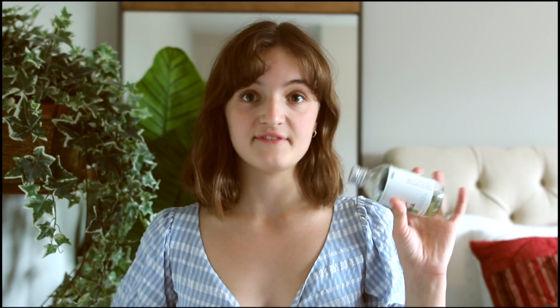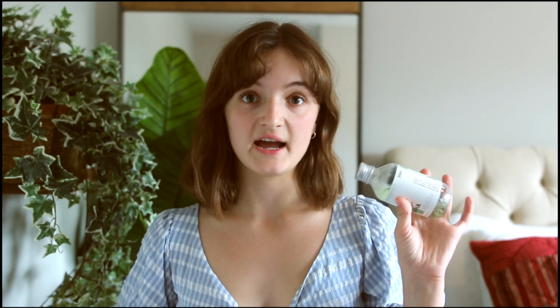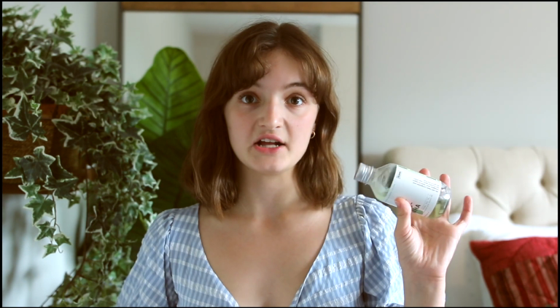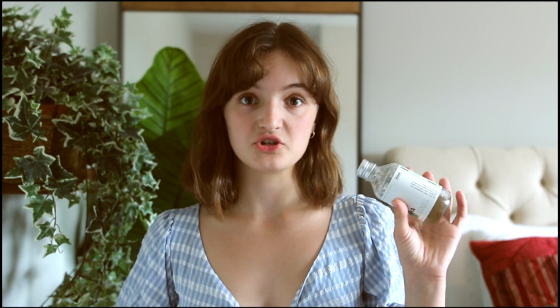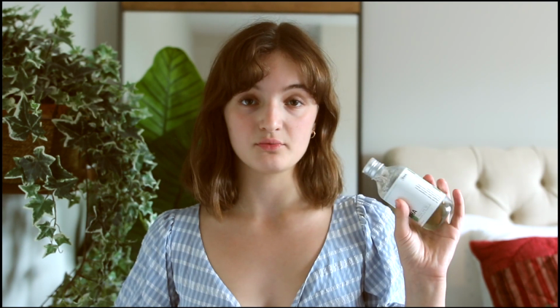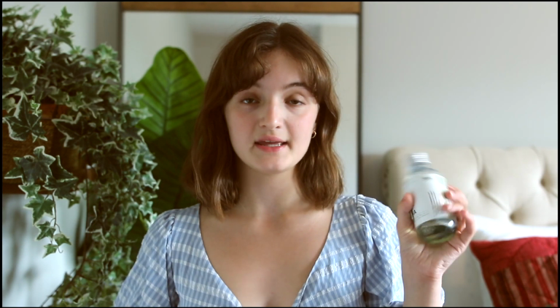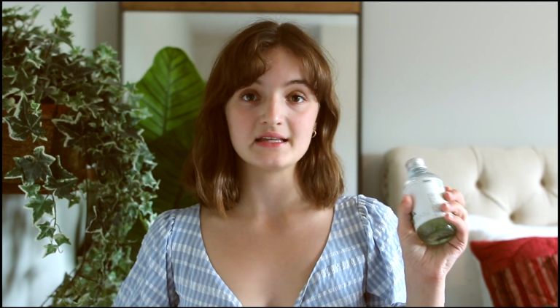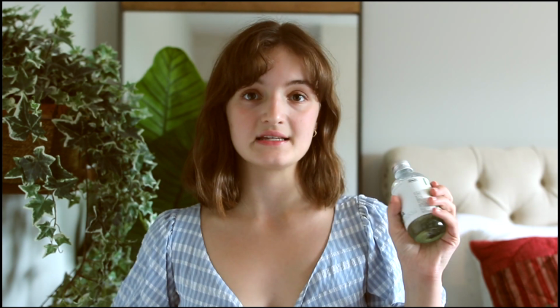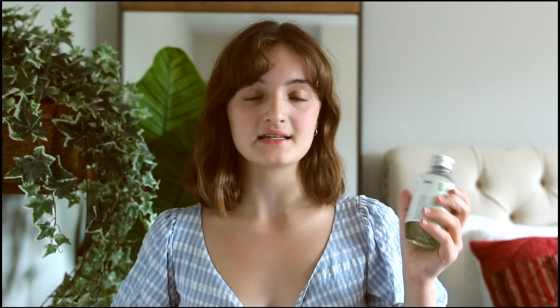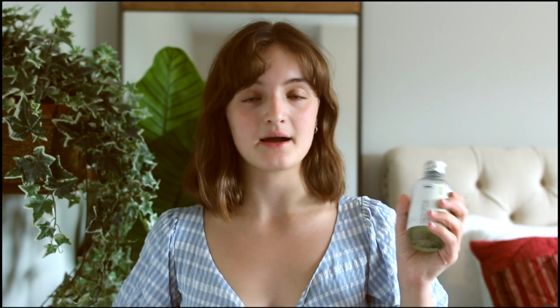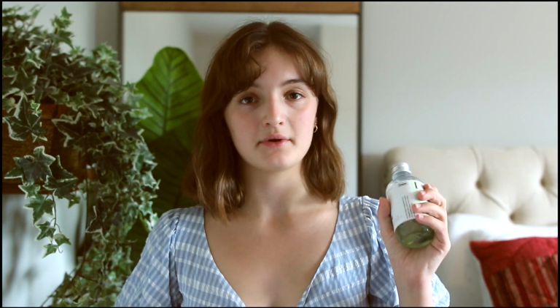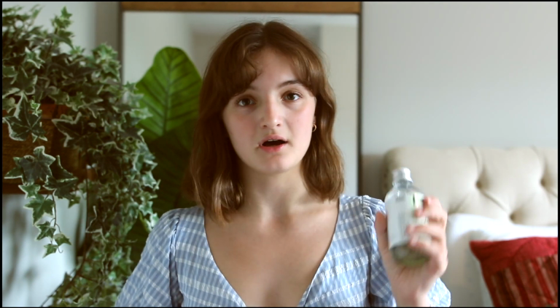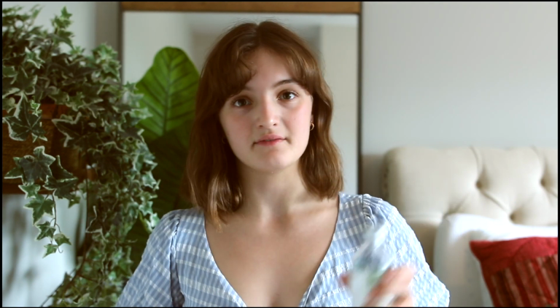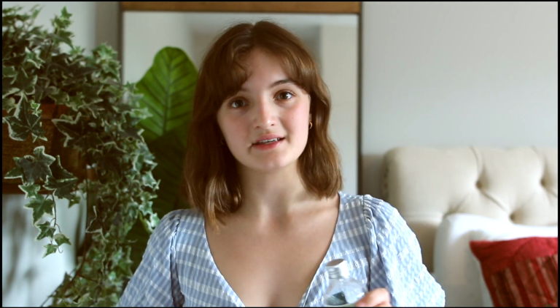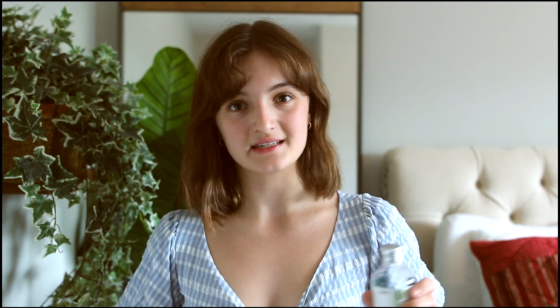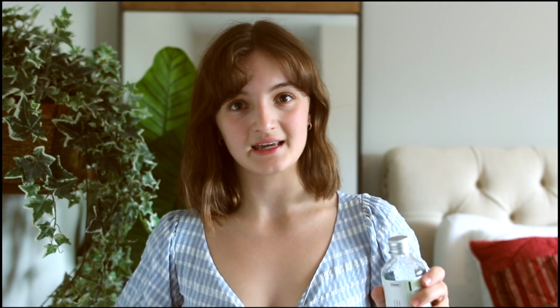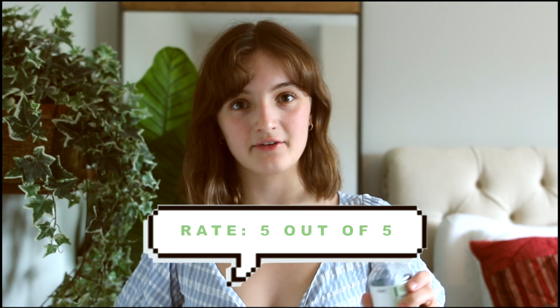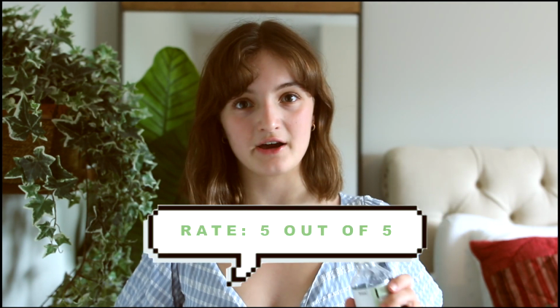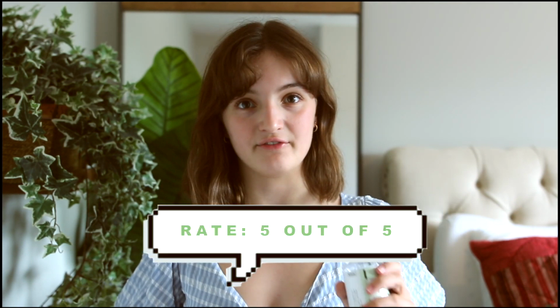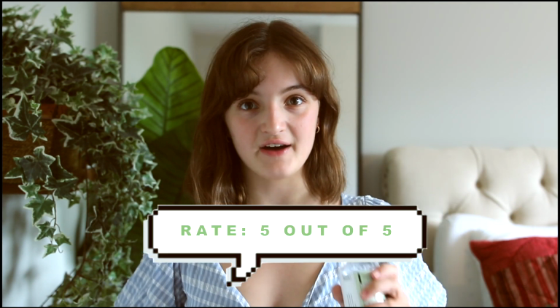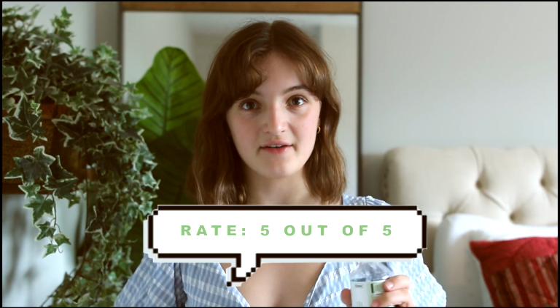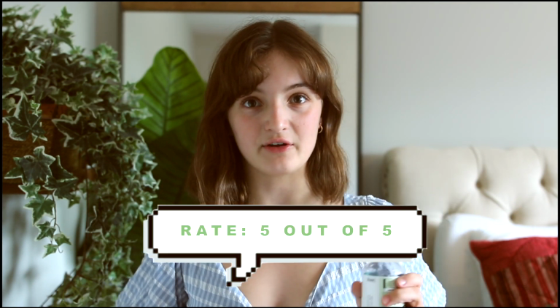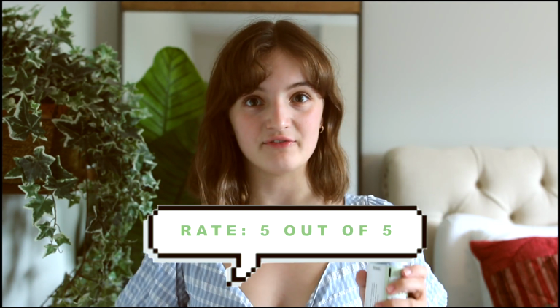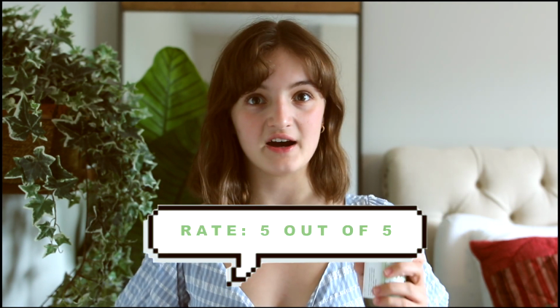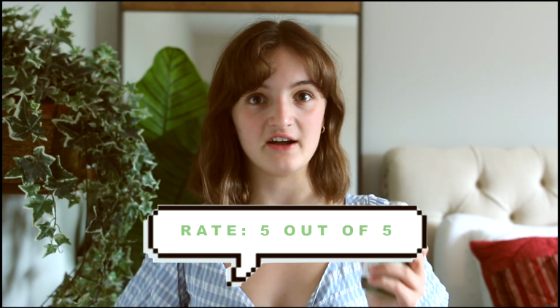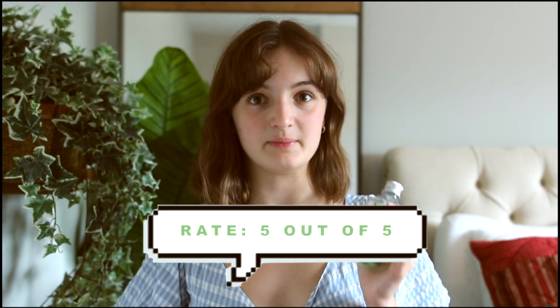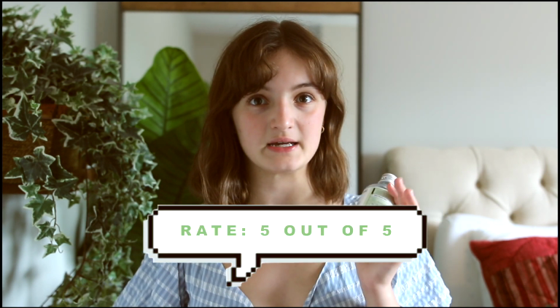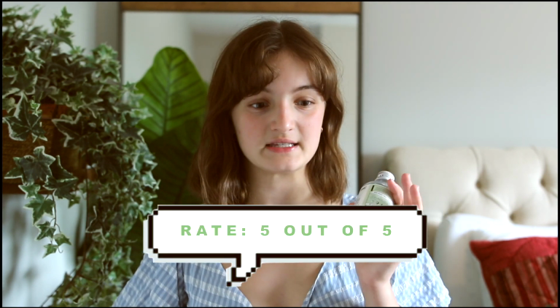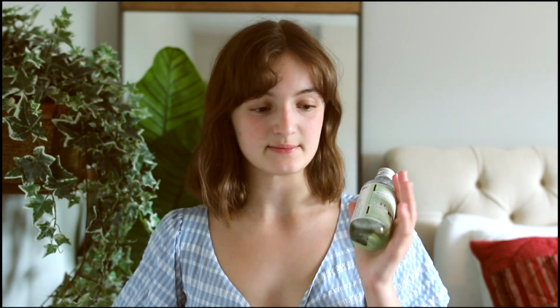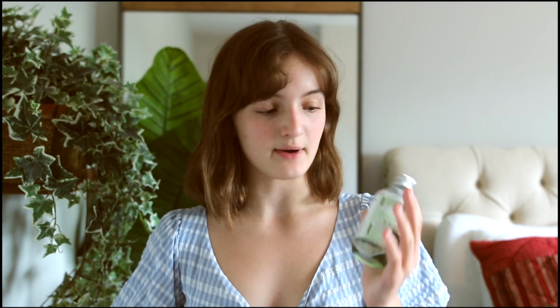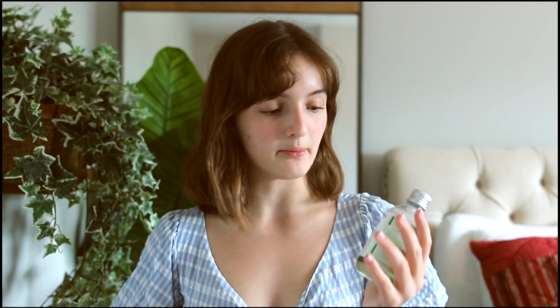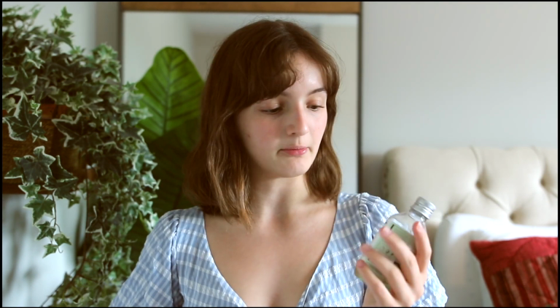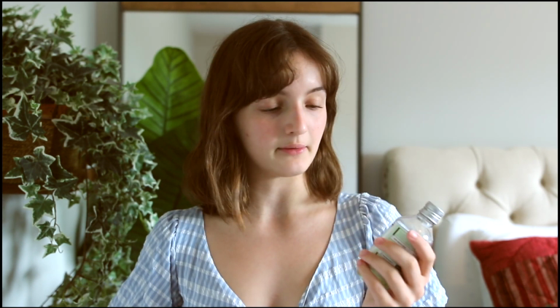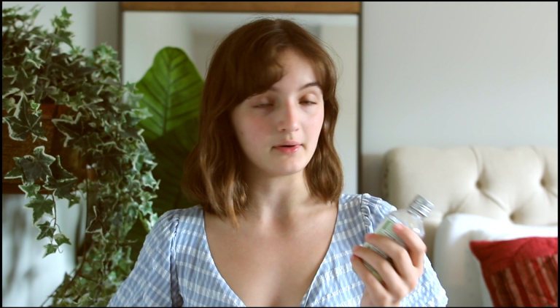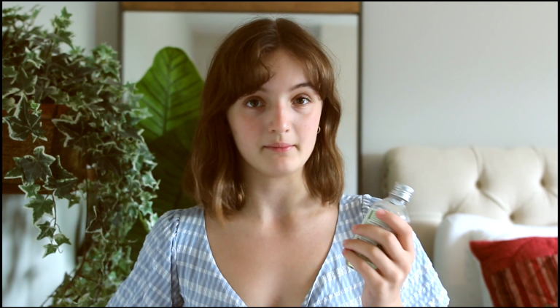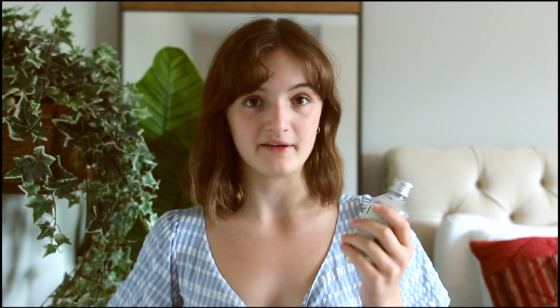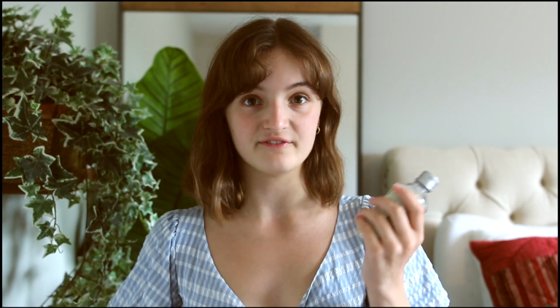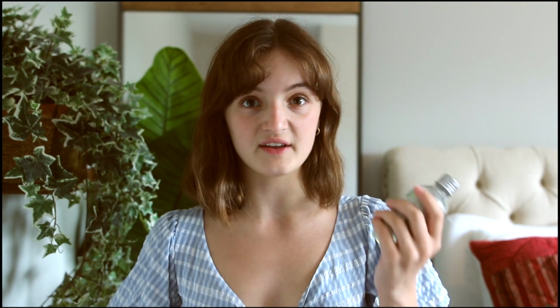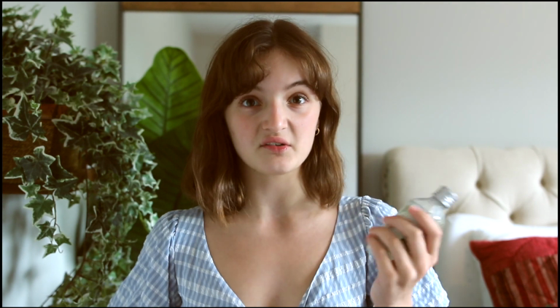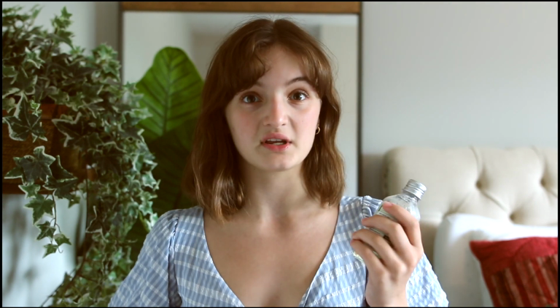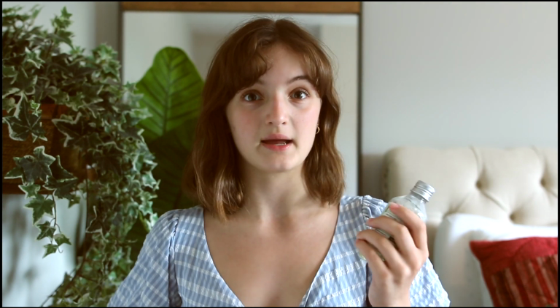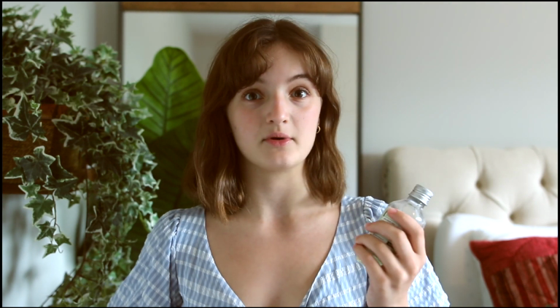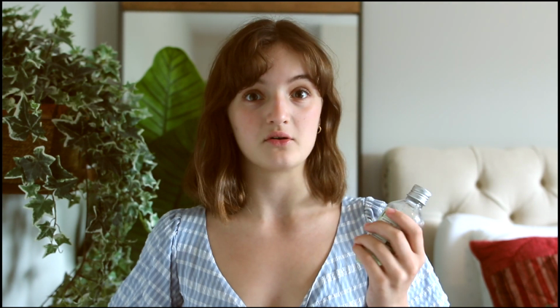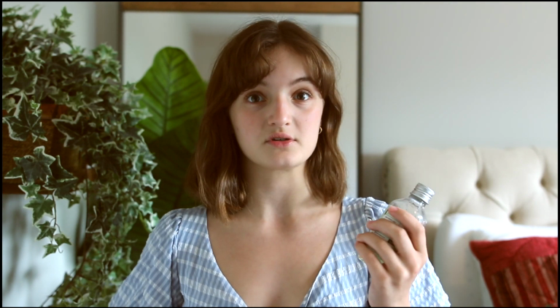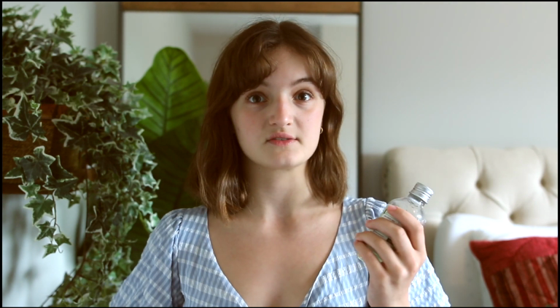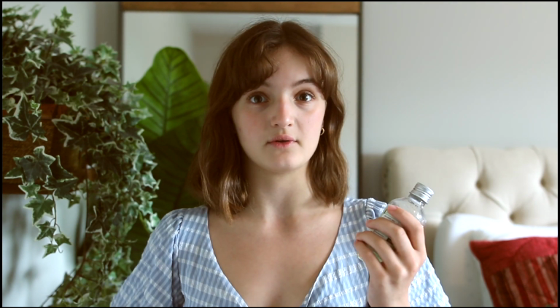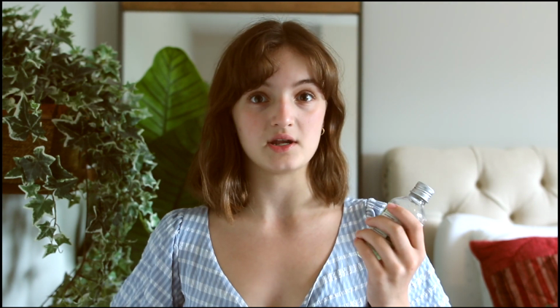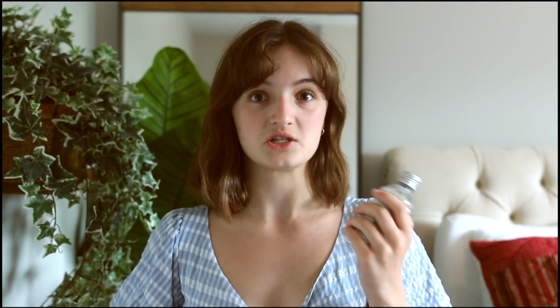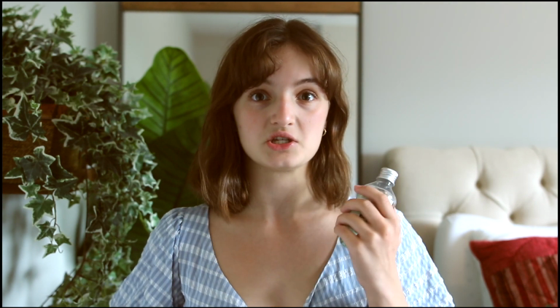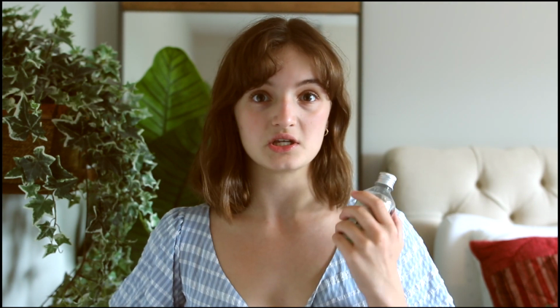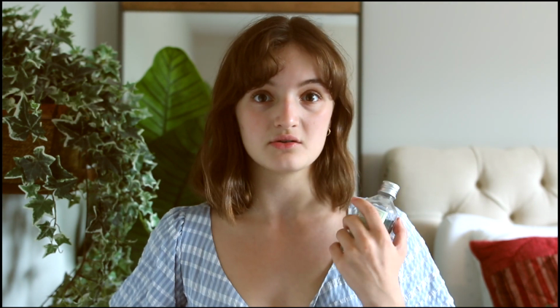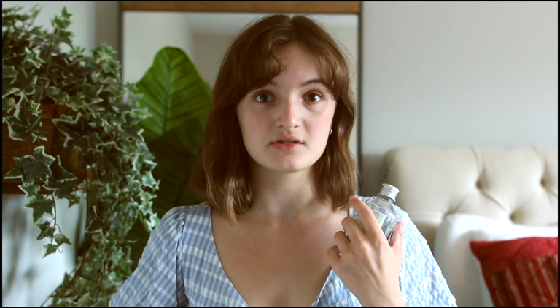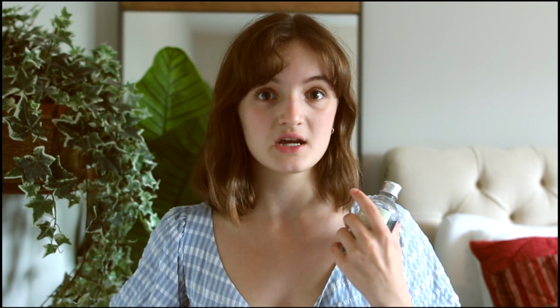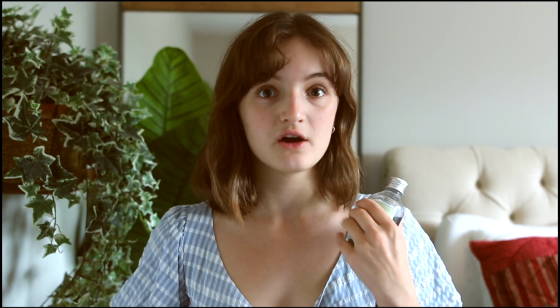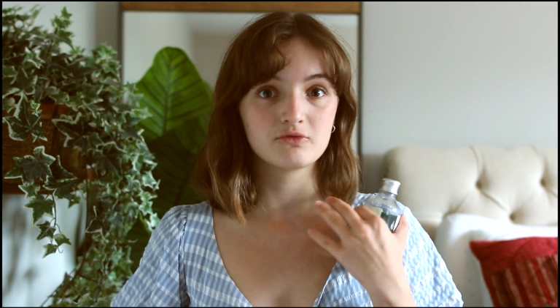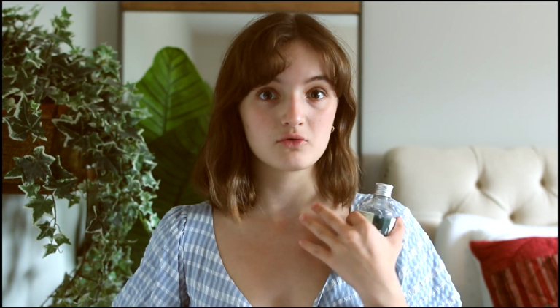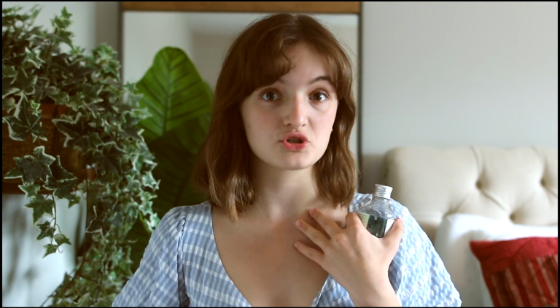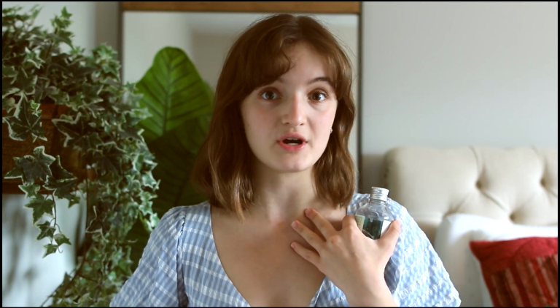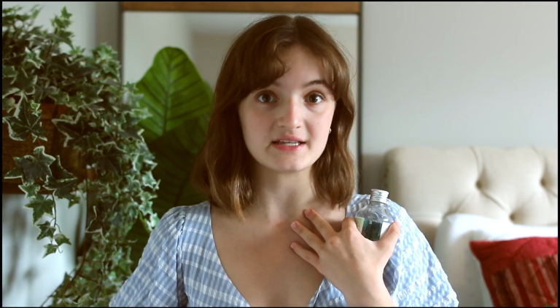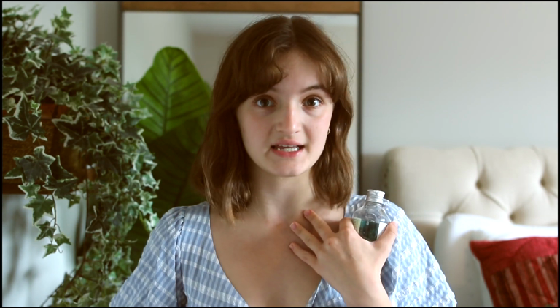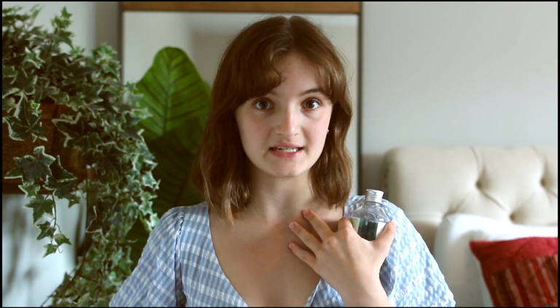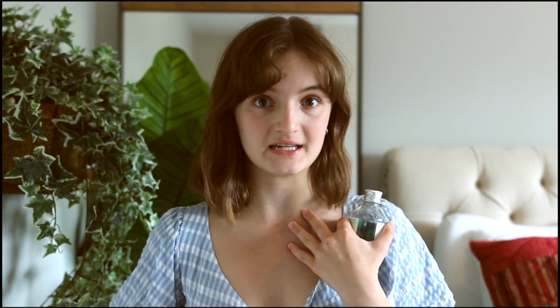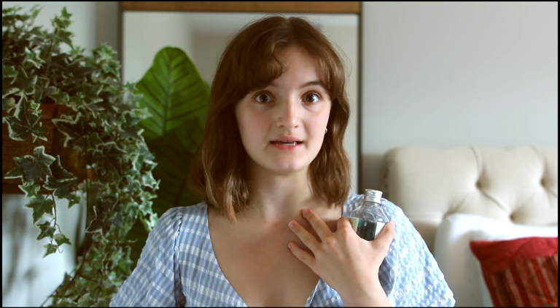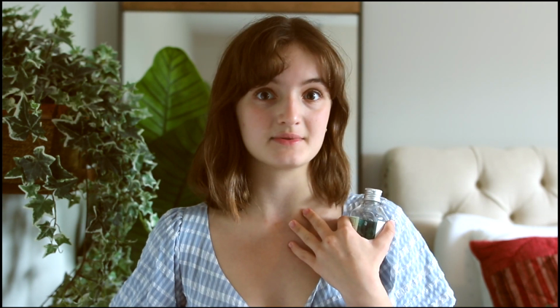If I had to rate this I would give it a 5 out of 5, because it's probably one of my favorite chemical exfoliants to use for dry skin types.